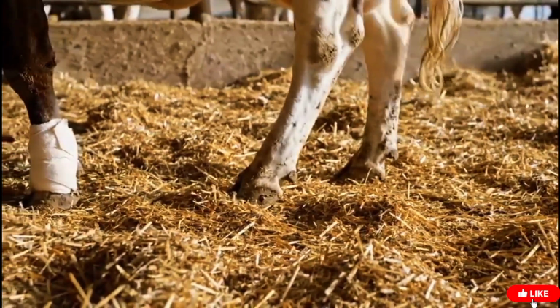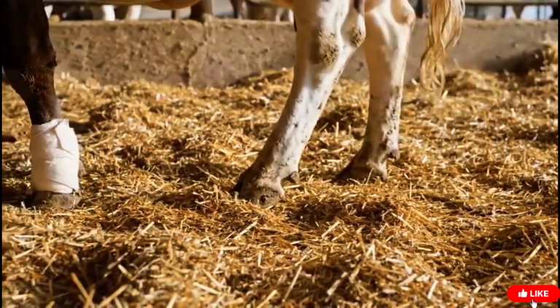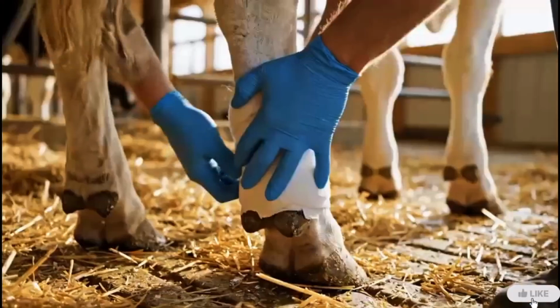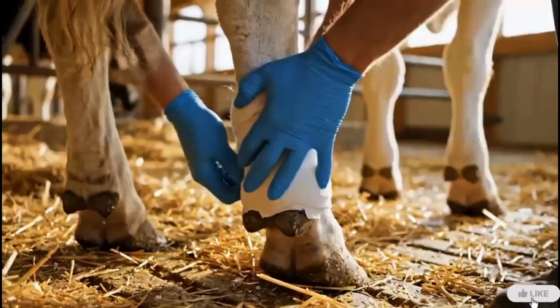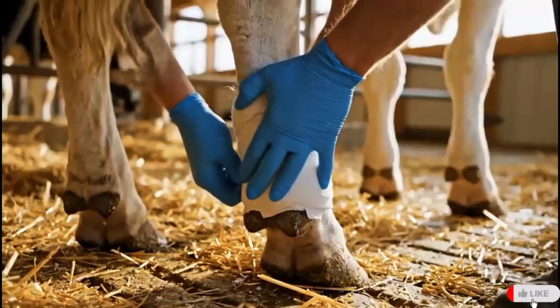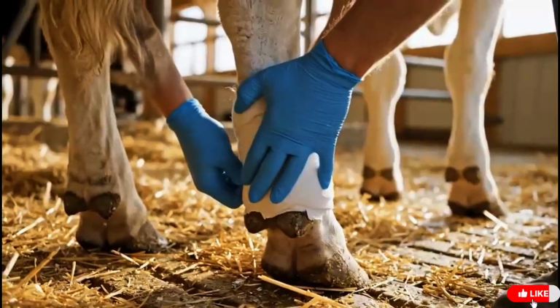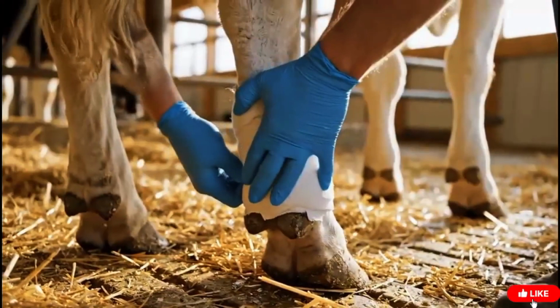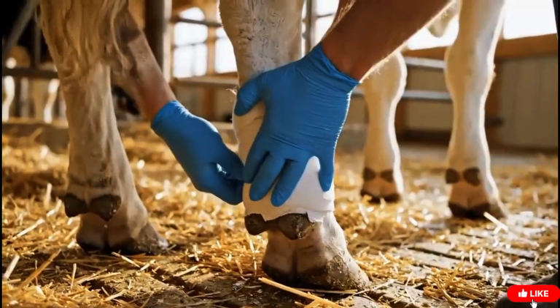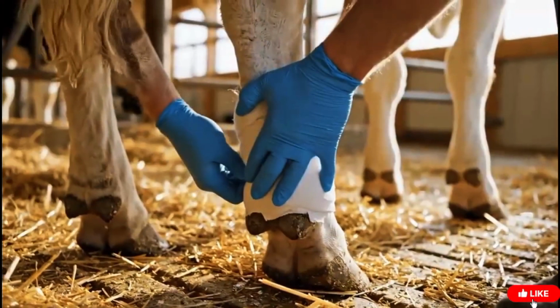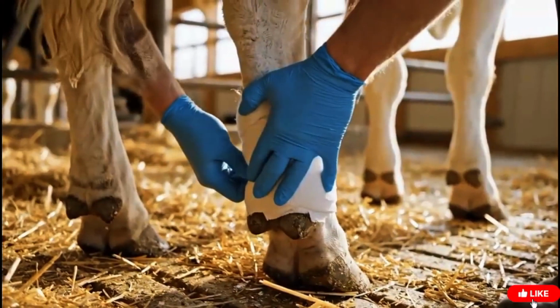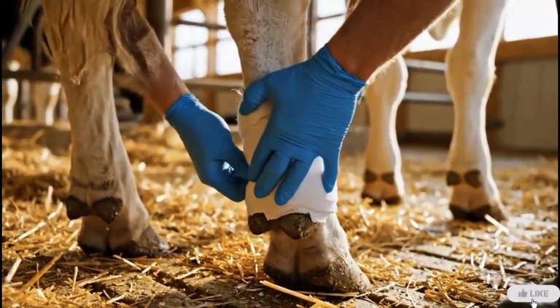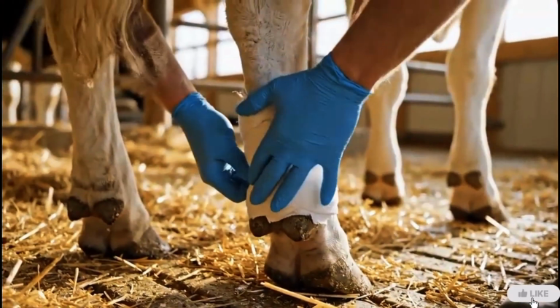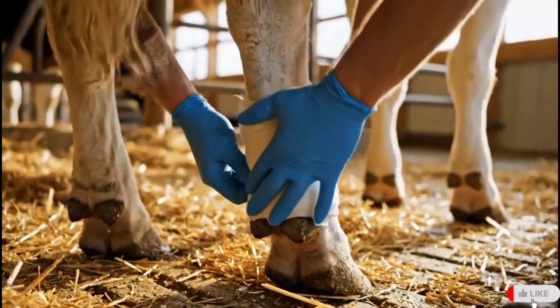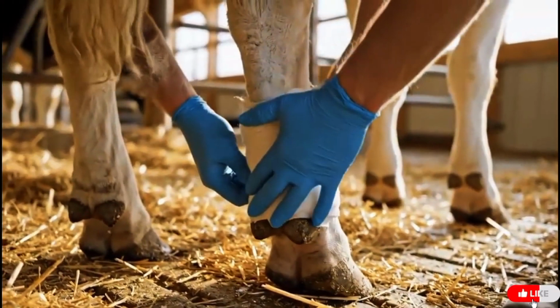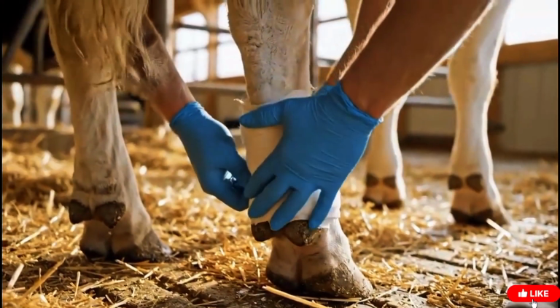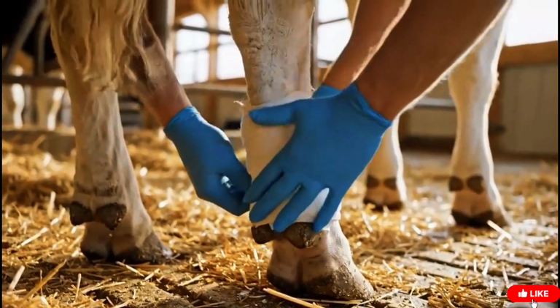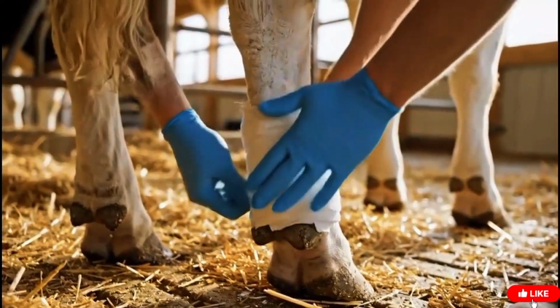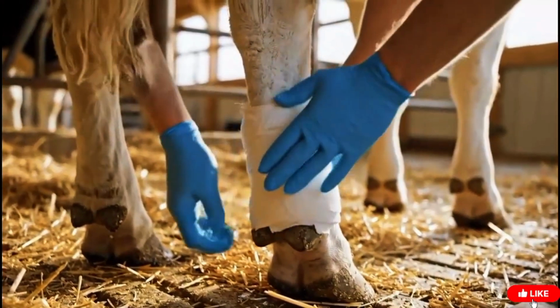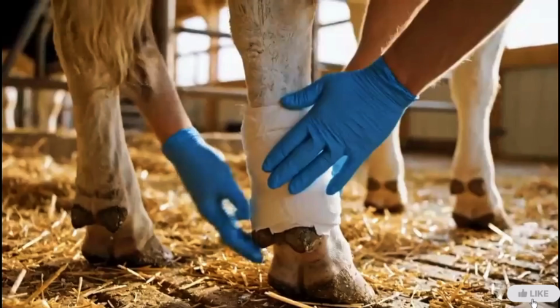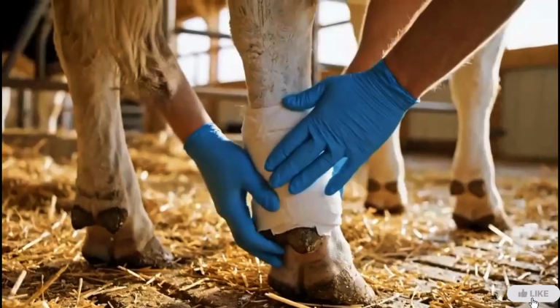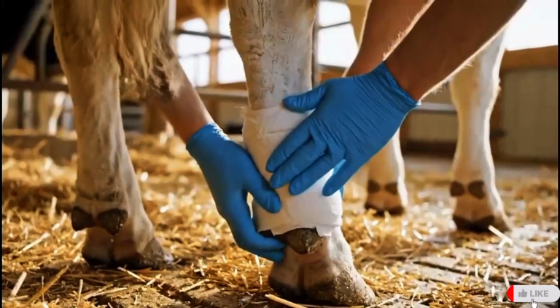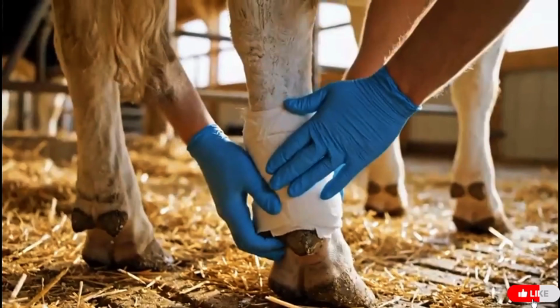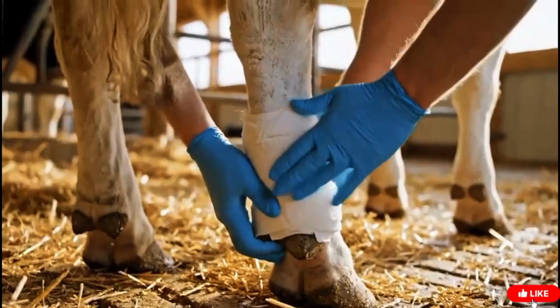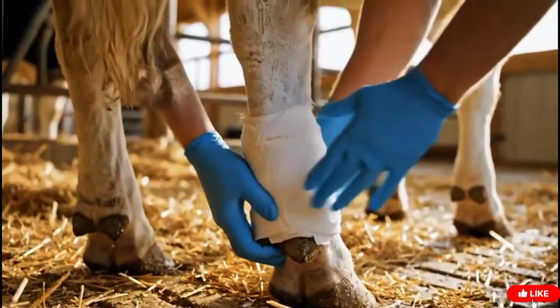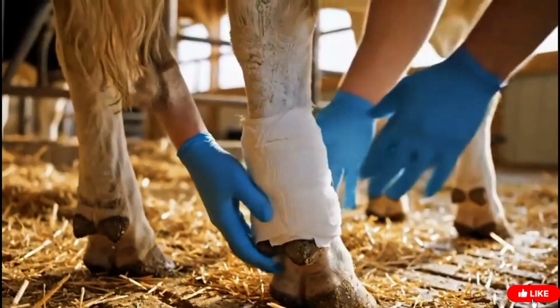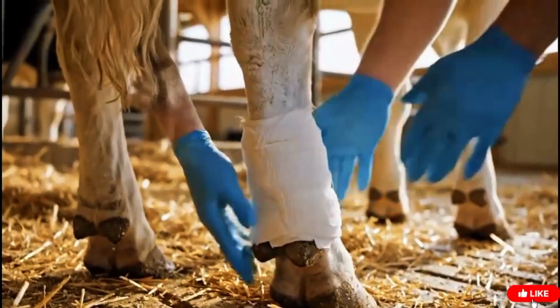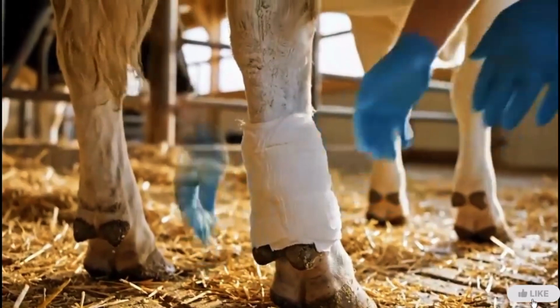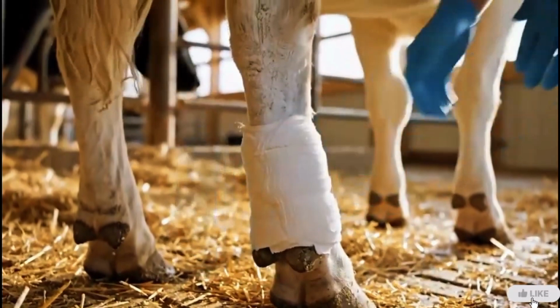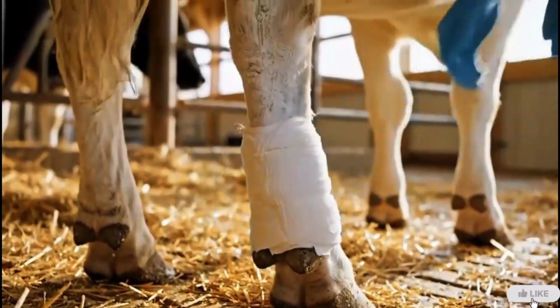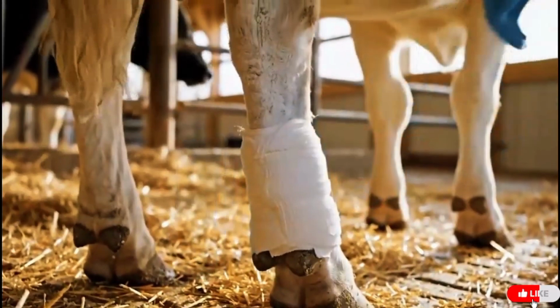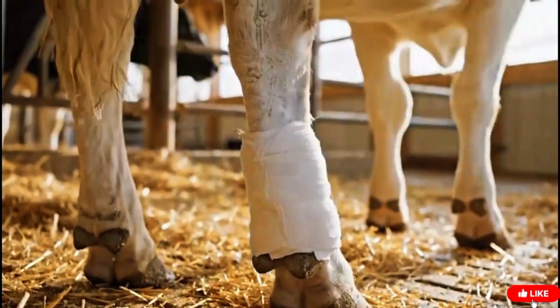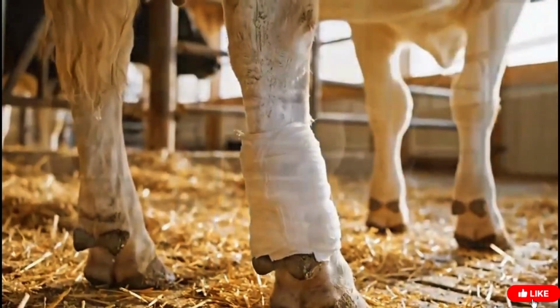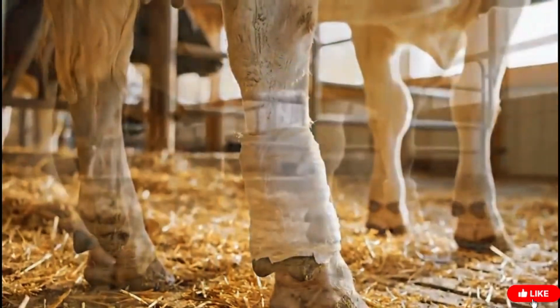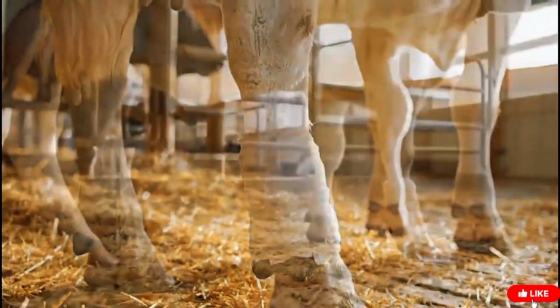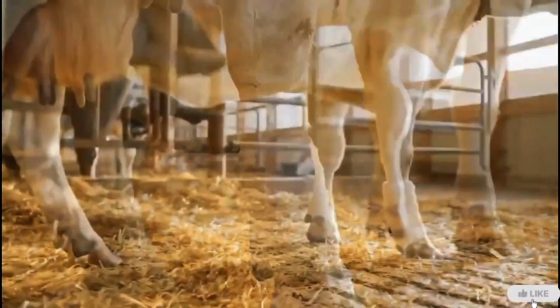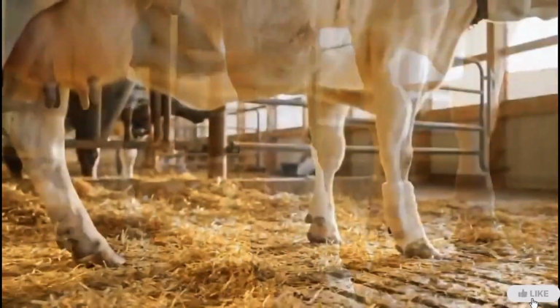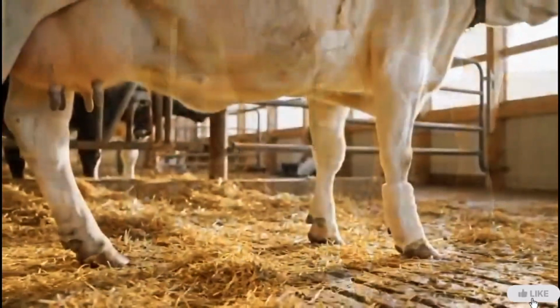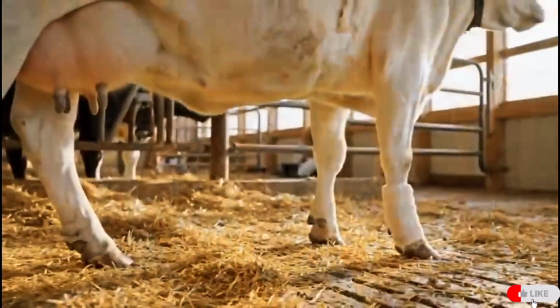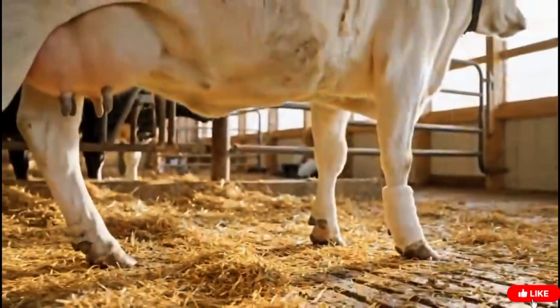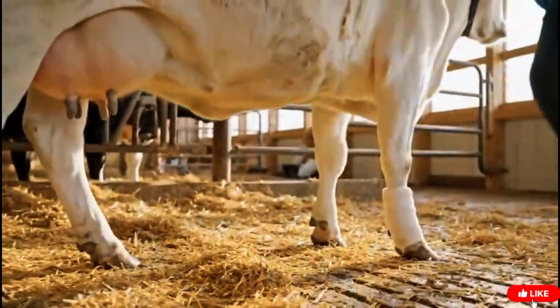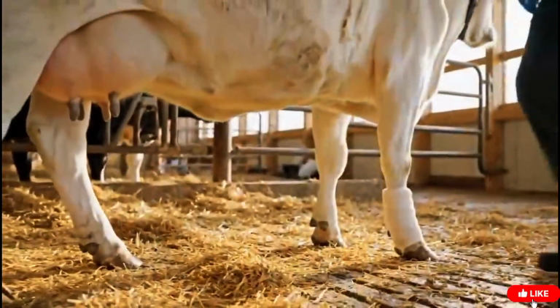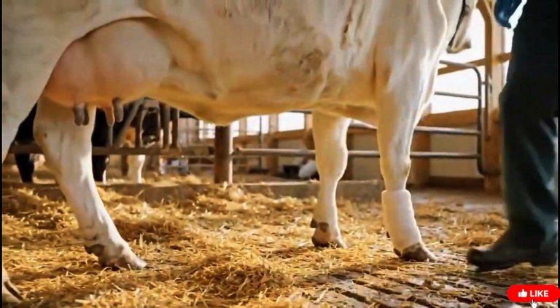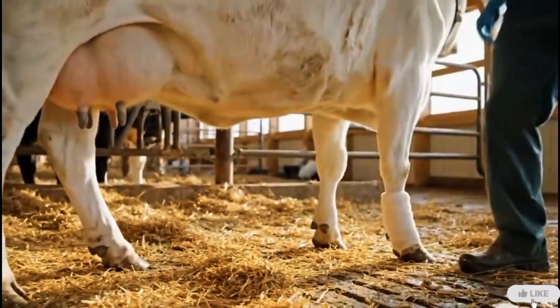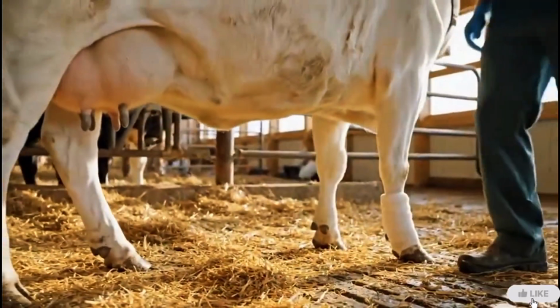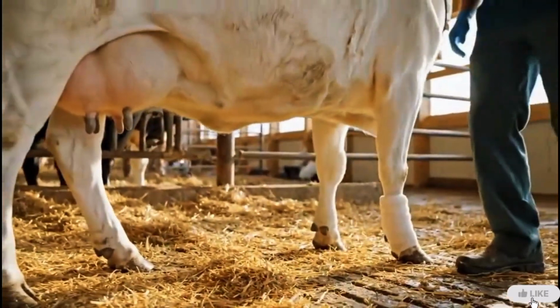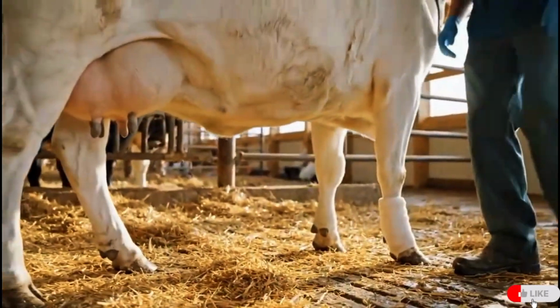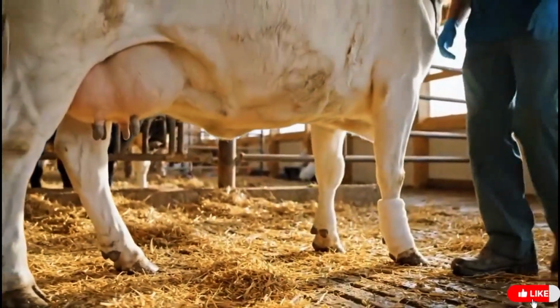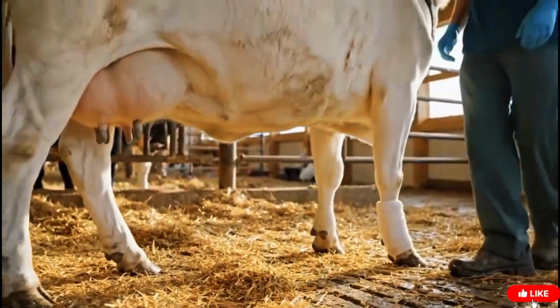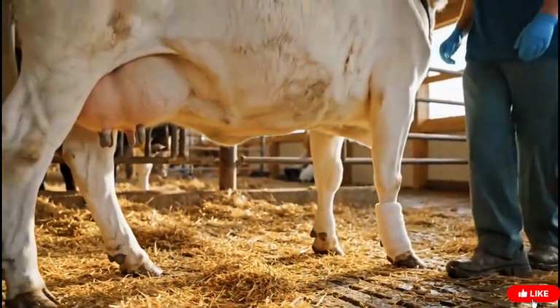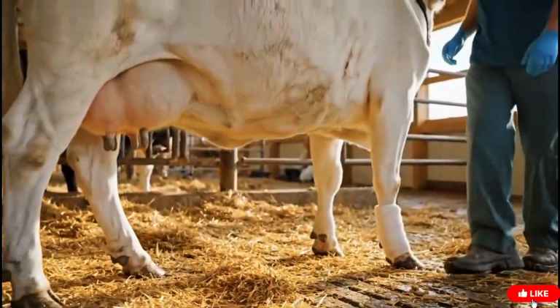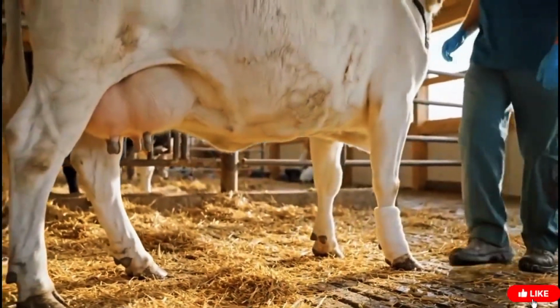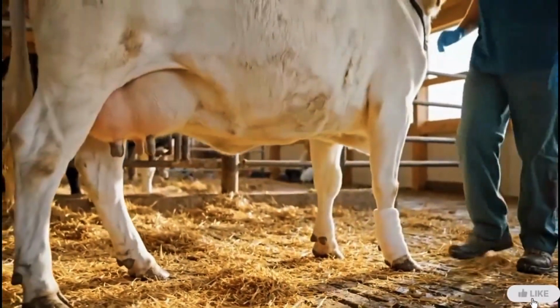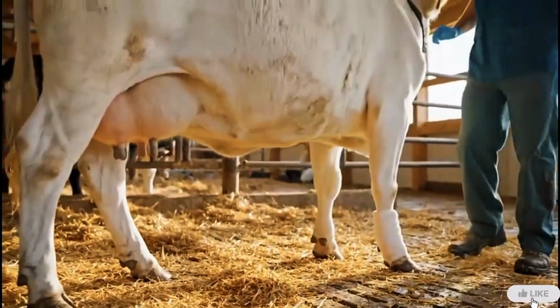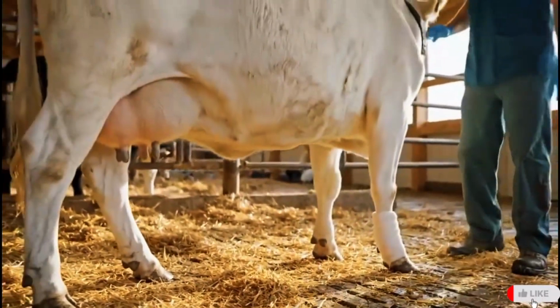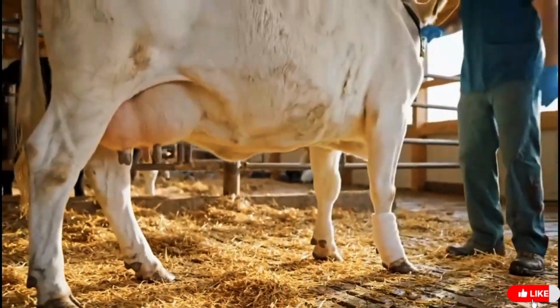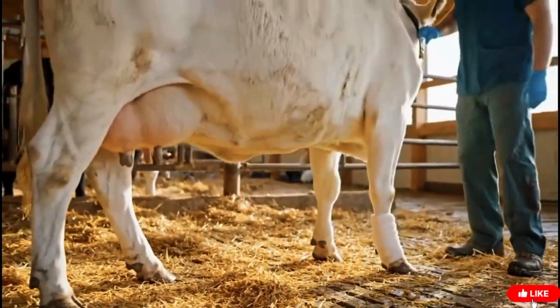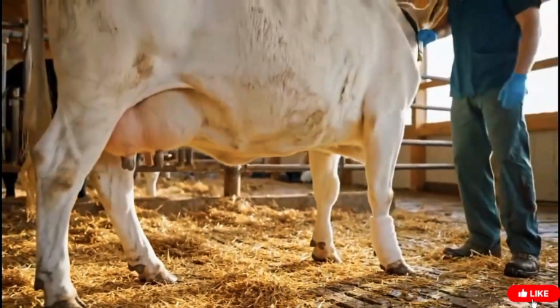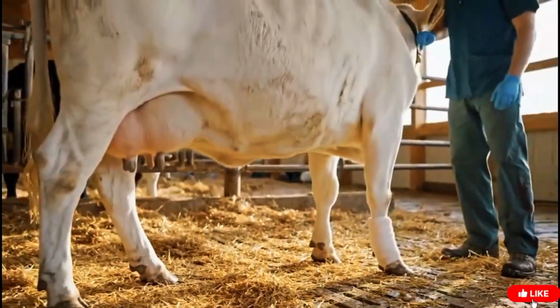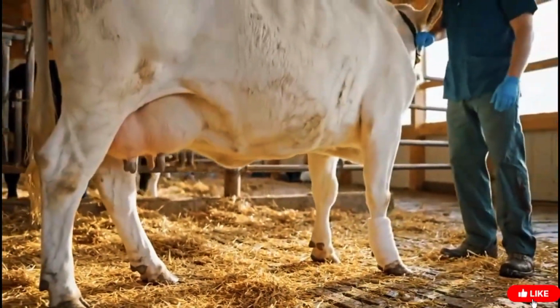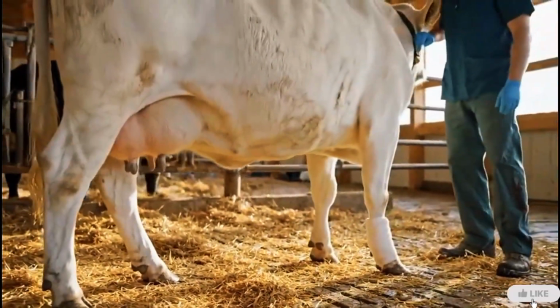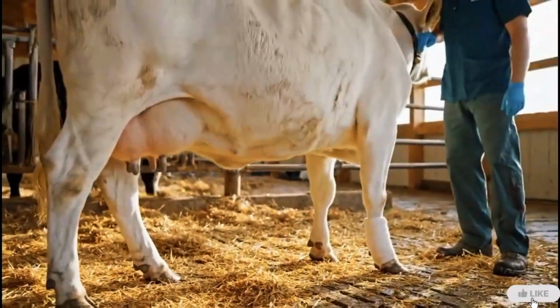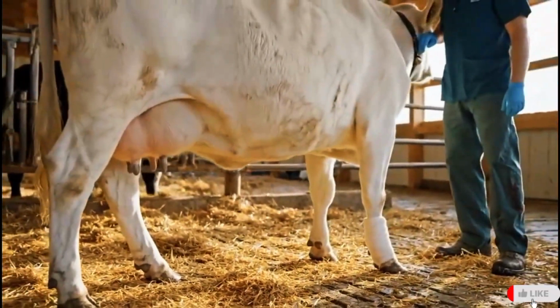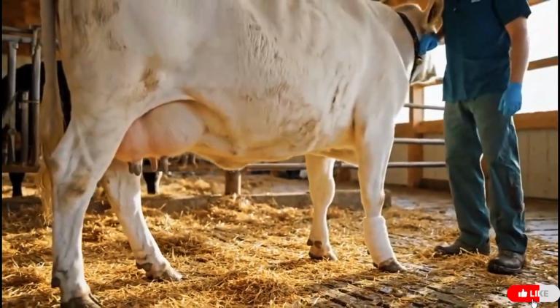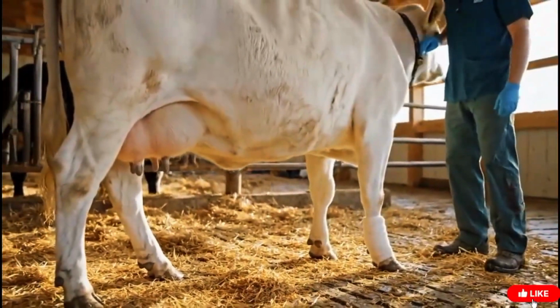The vet checks the bandage to ensure it's secure and comfortable. A stable wrap helps protect the hoof while allowing natural movement.